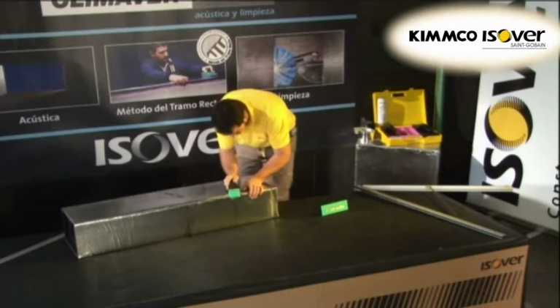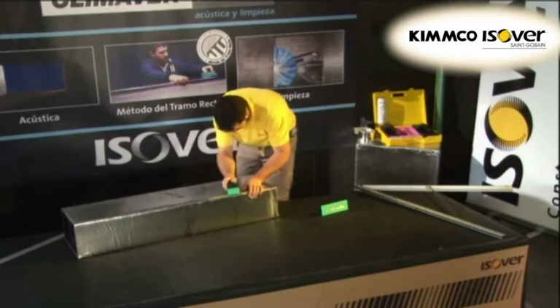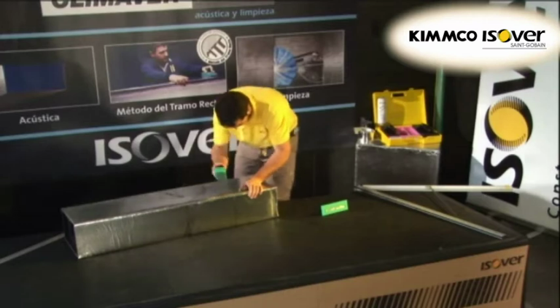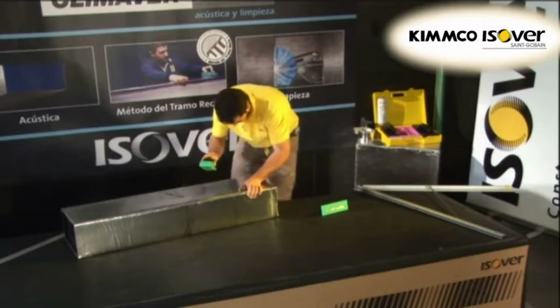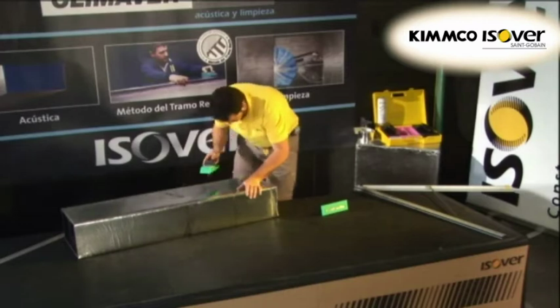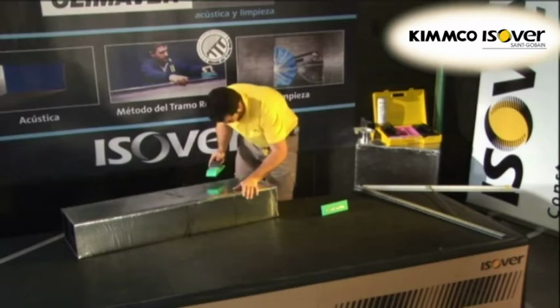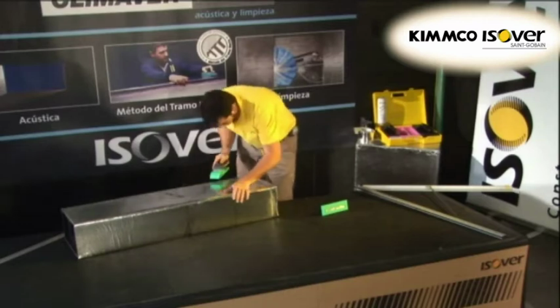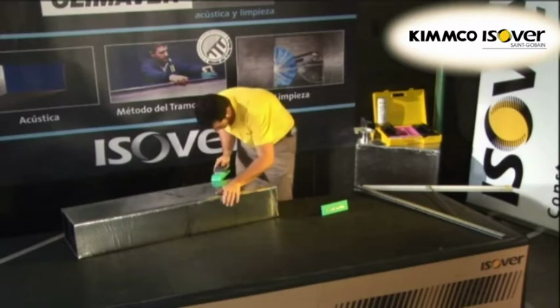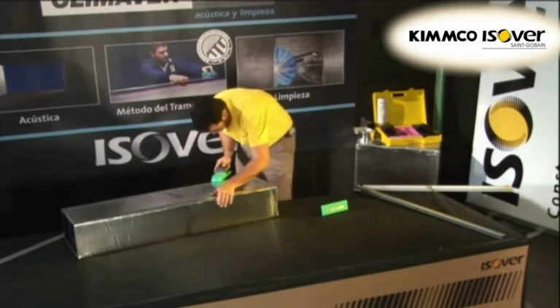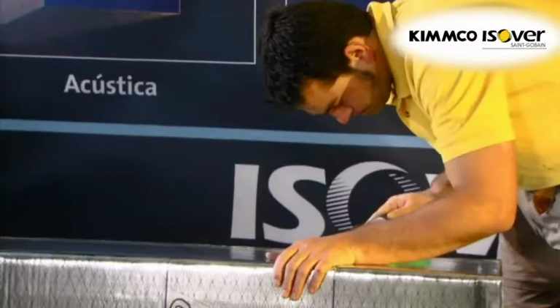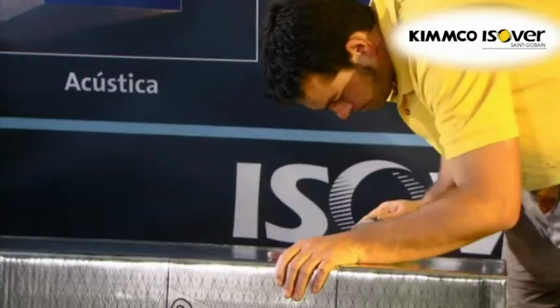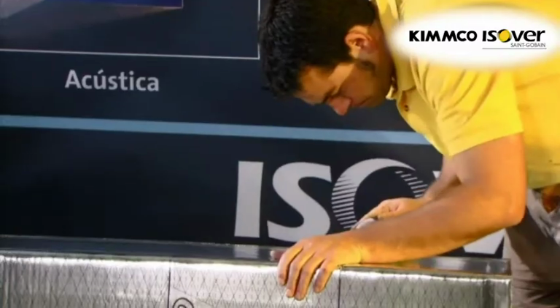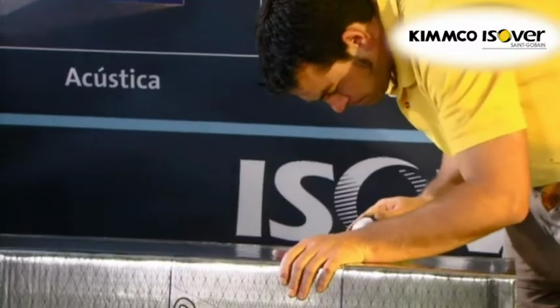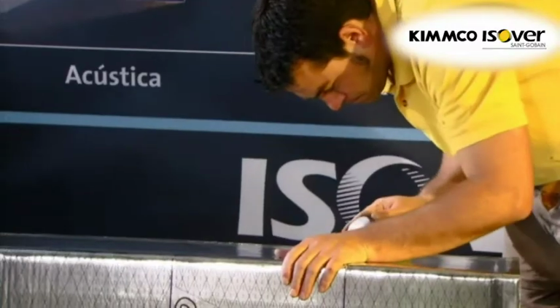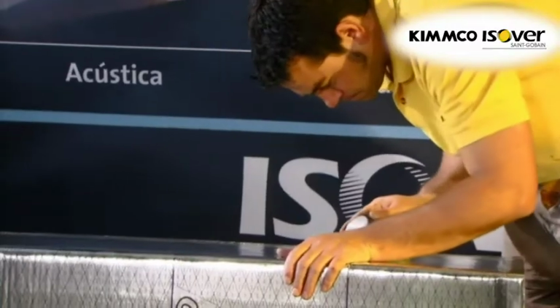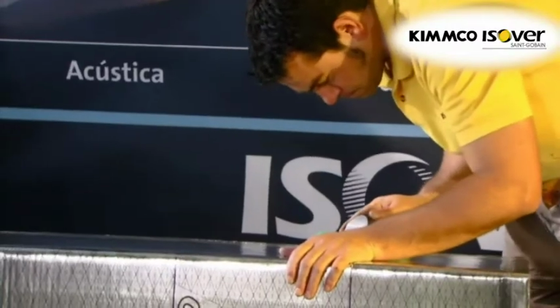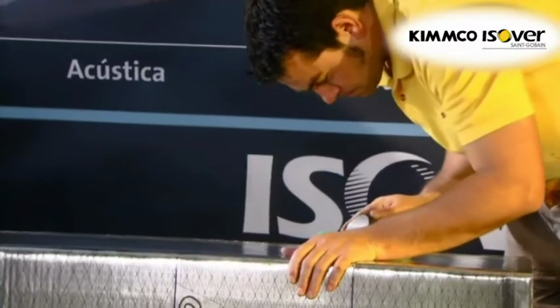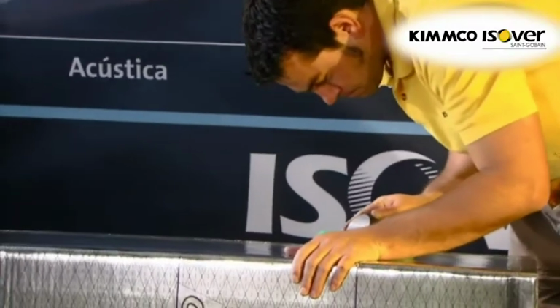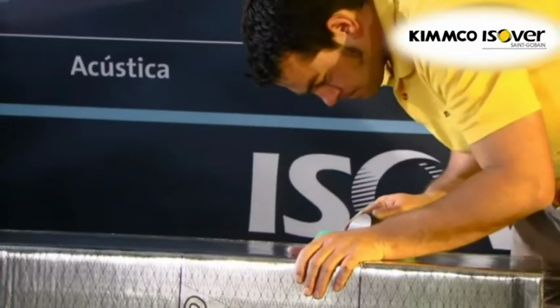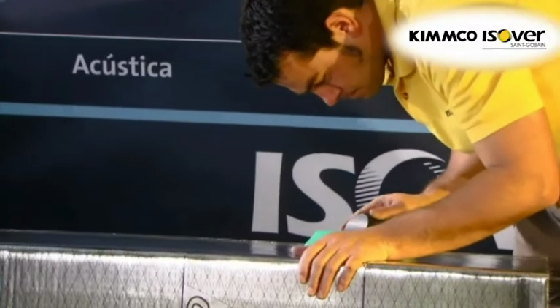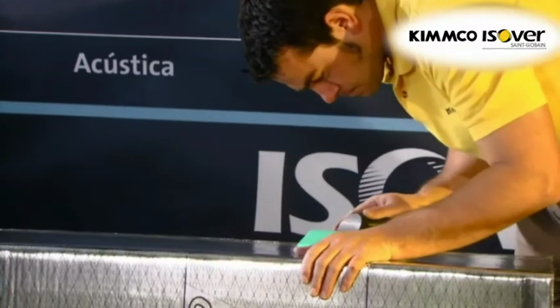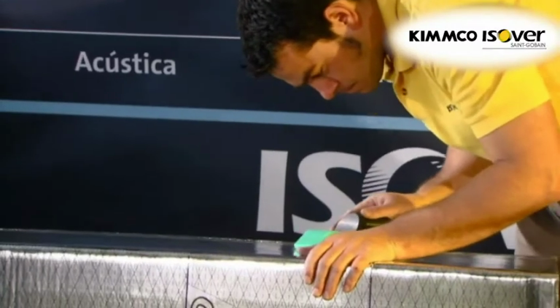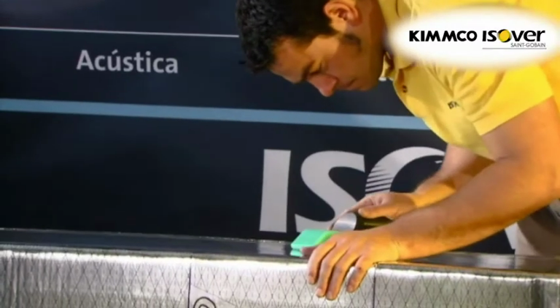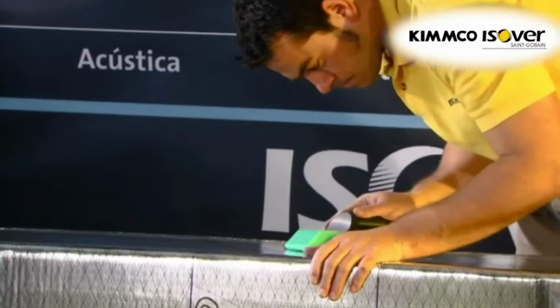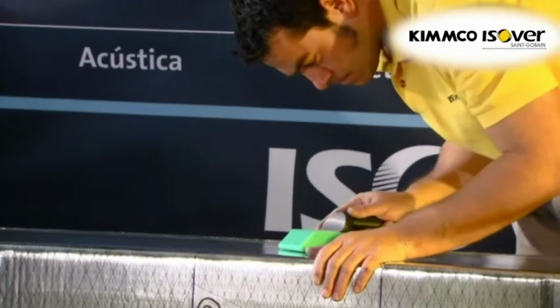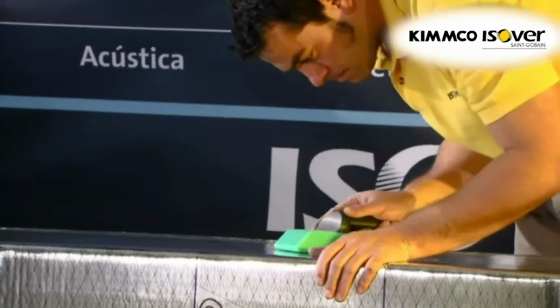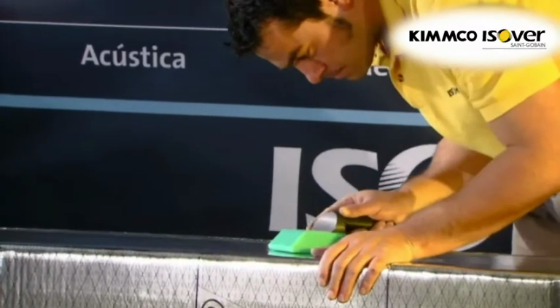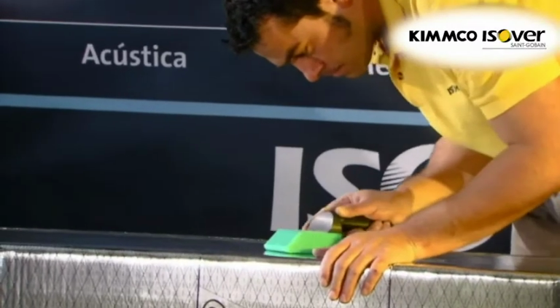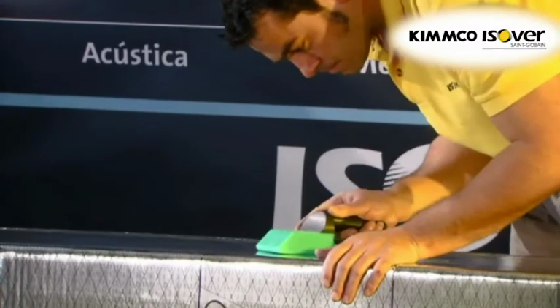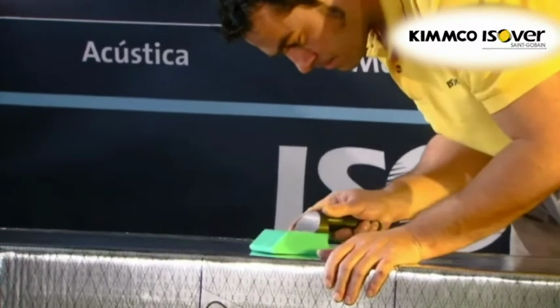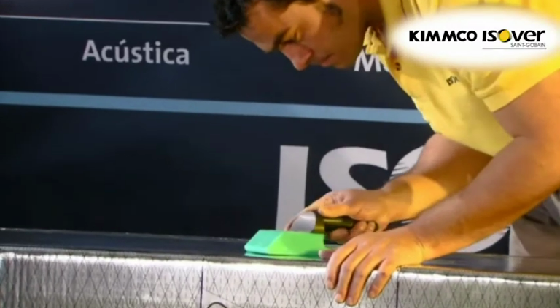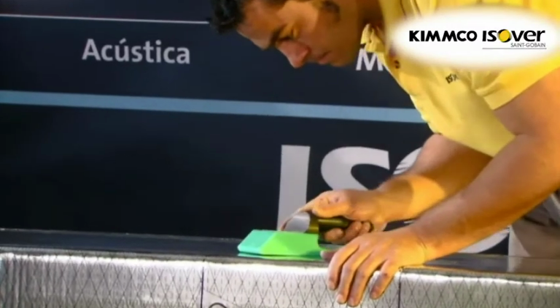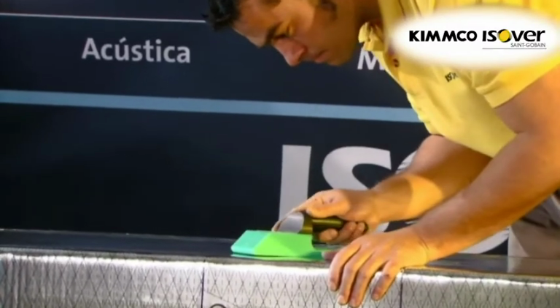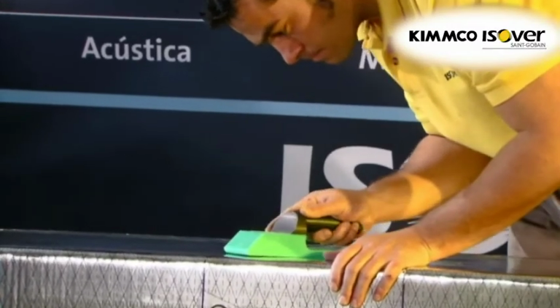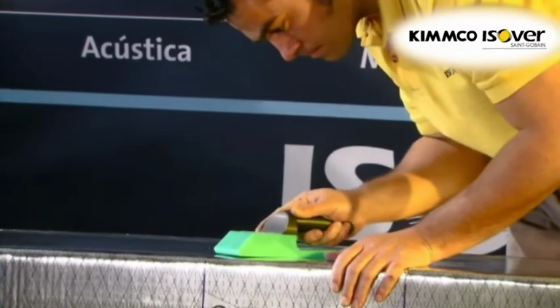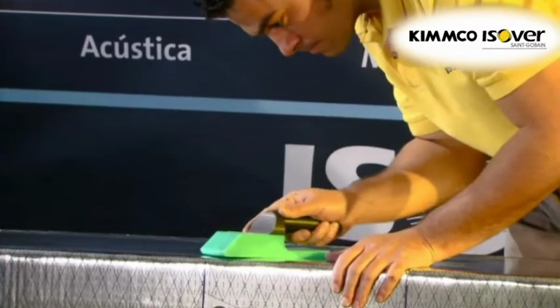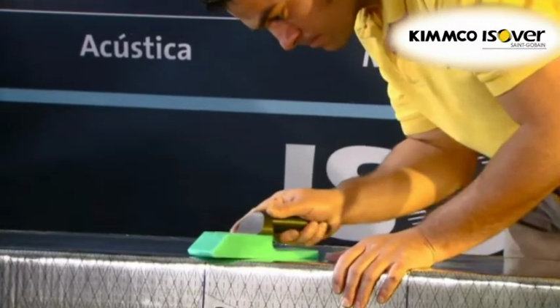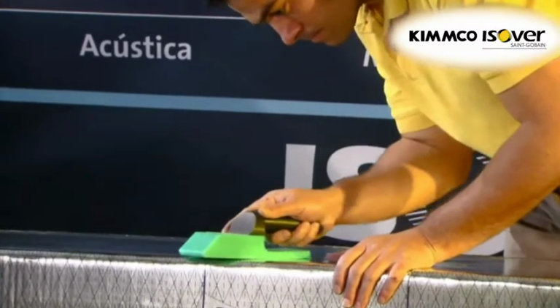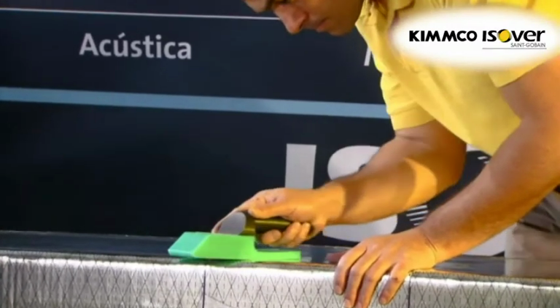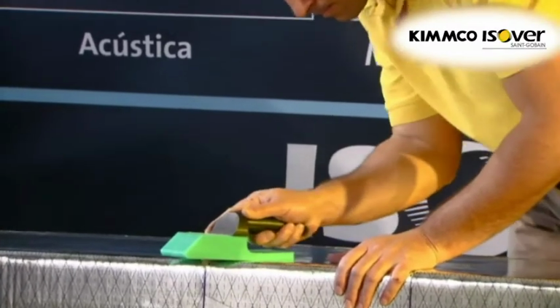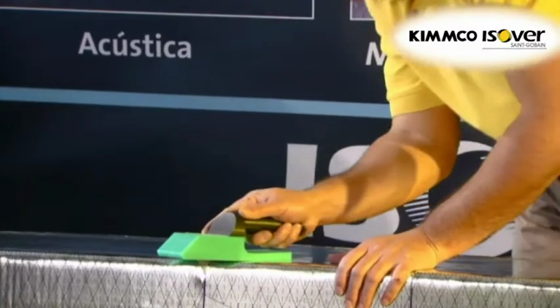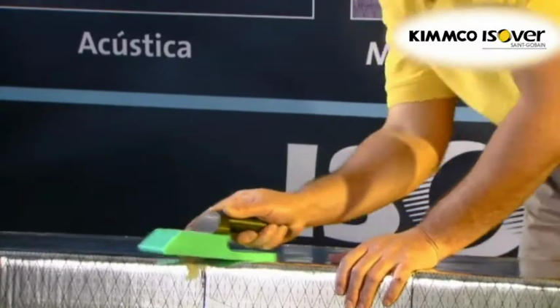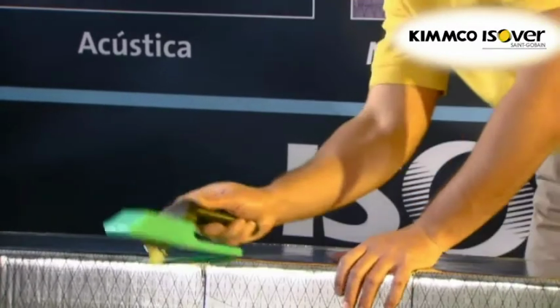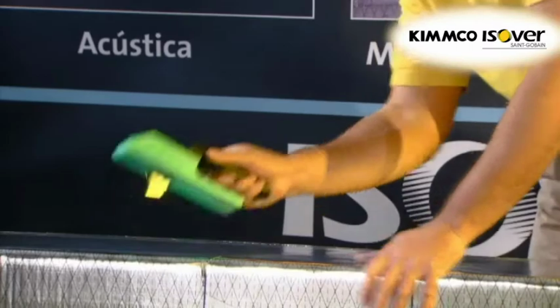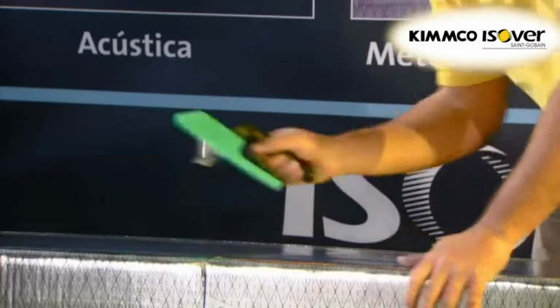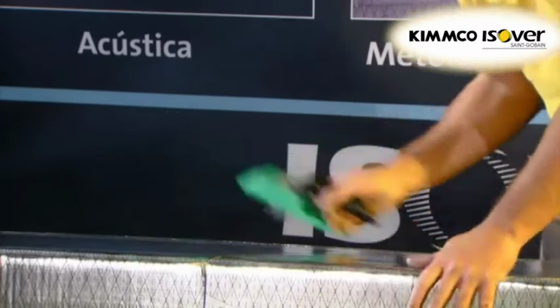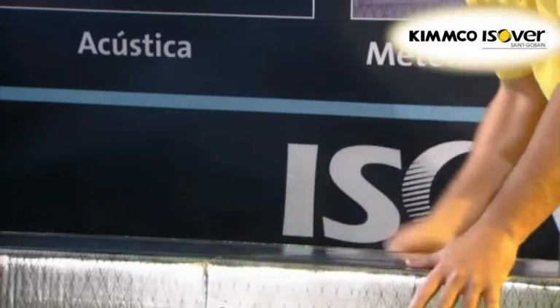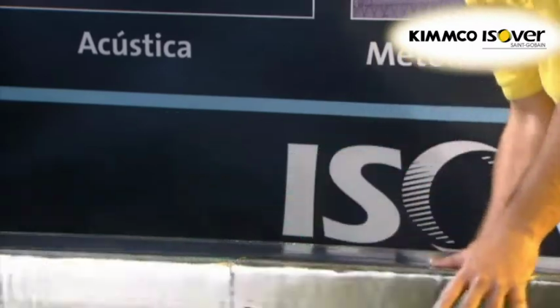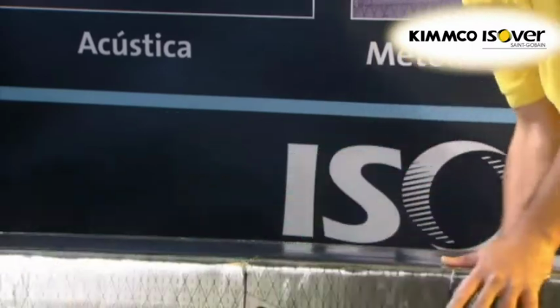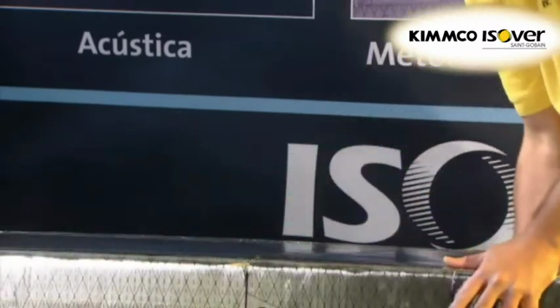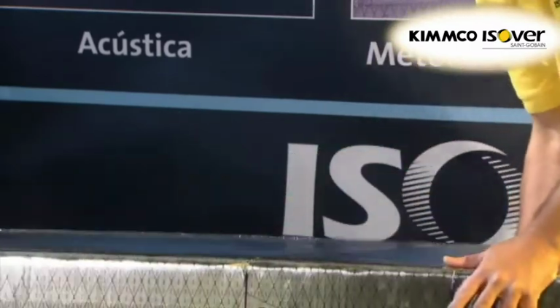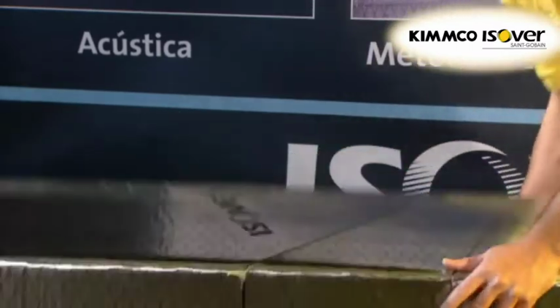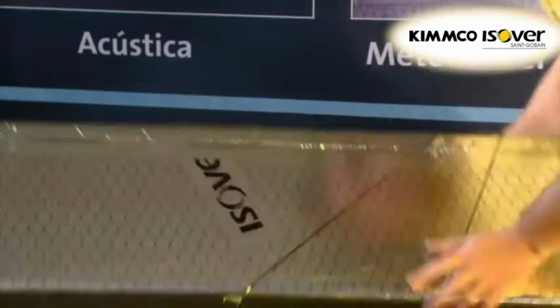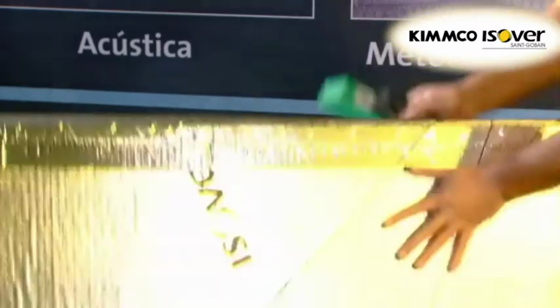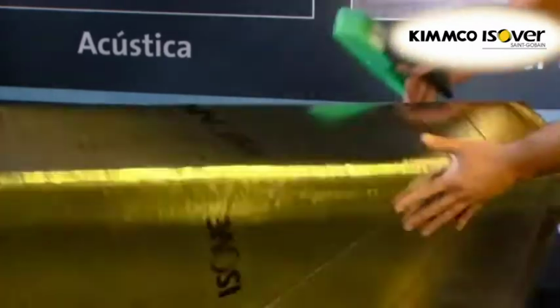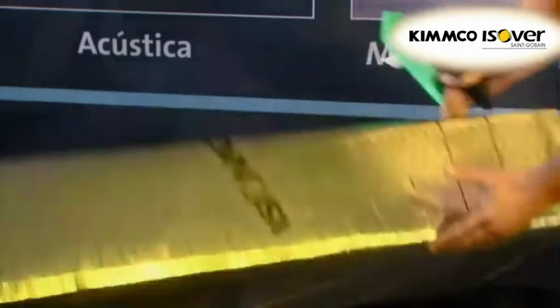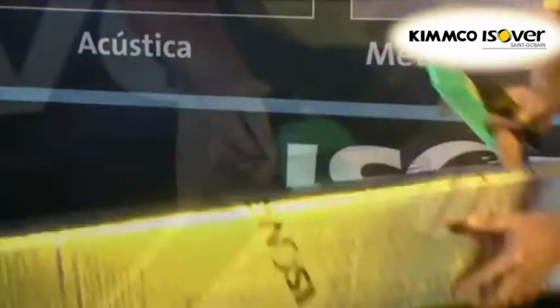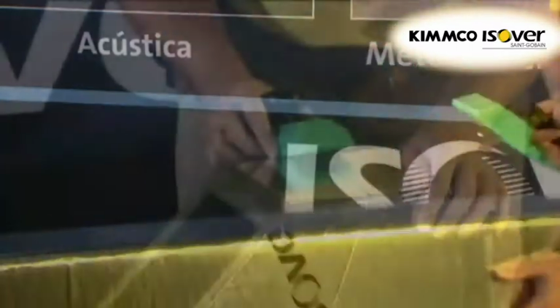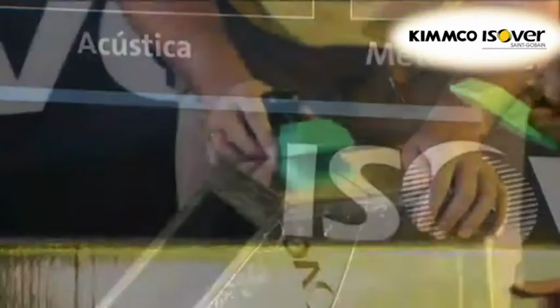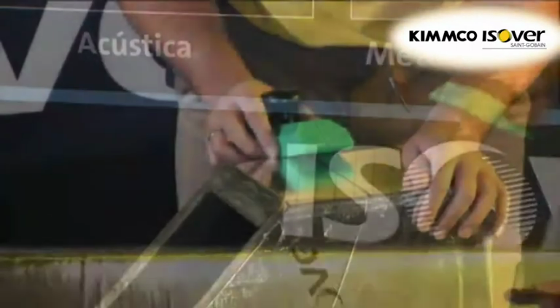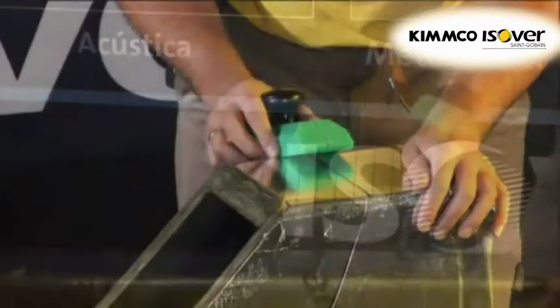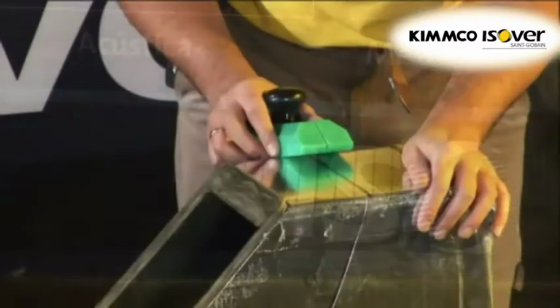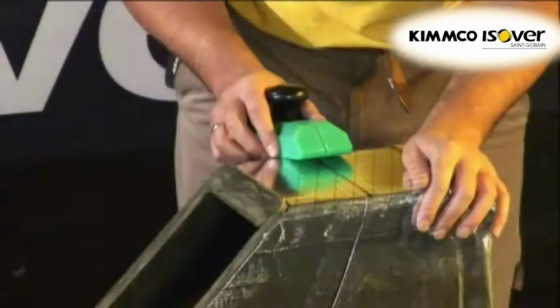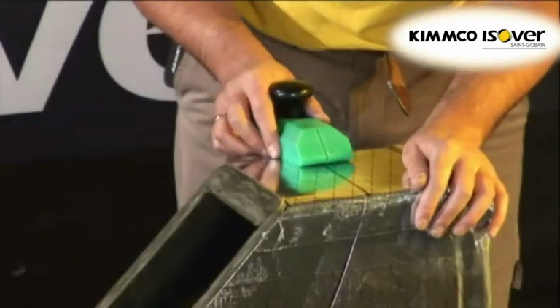The cuts are made with the MTR tools, obtaining three pieces which are sealed with Klimaver glue and taped with Klimaver tape.